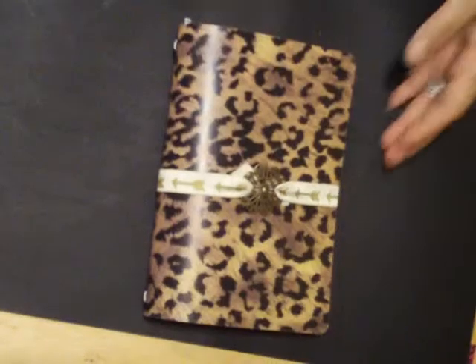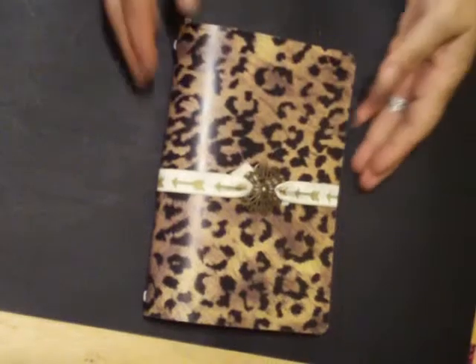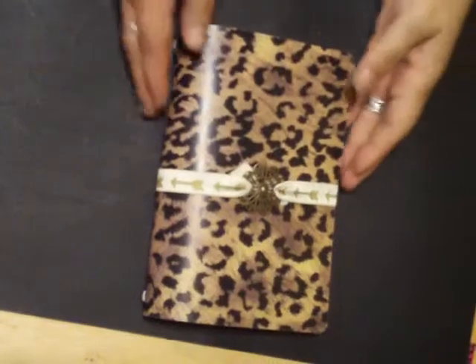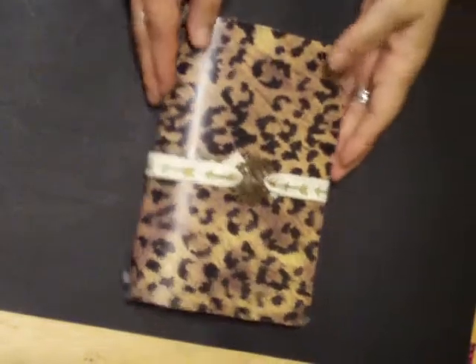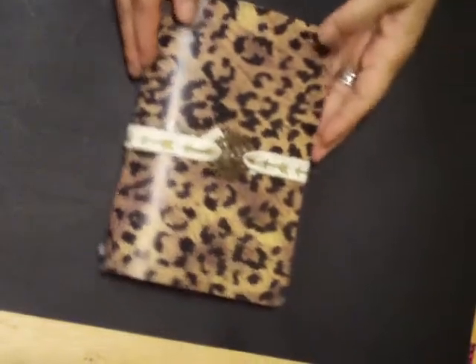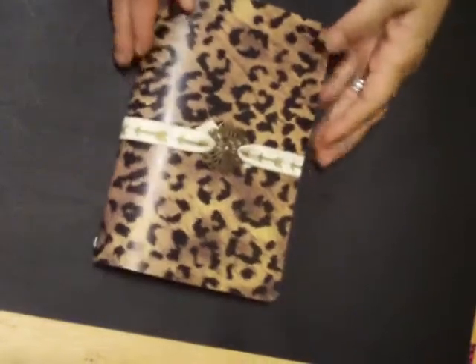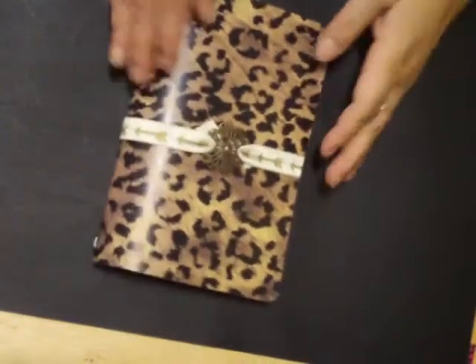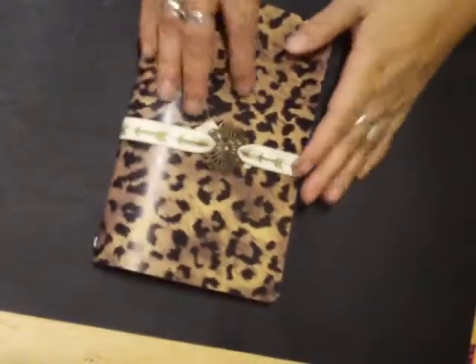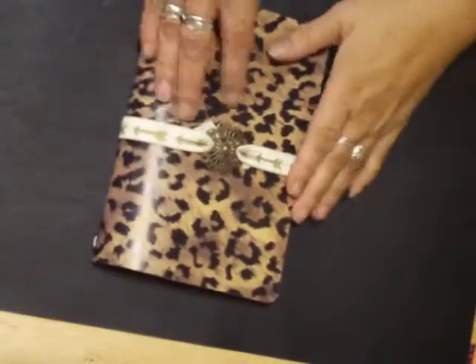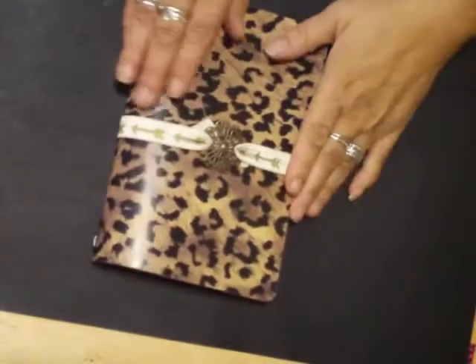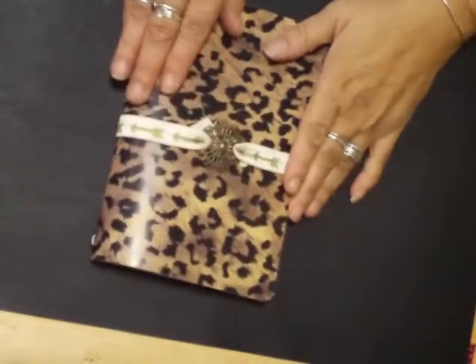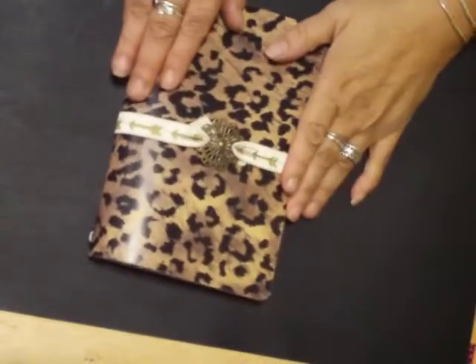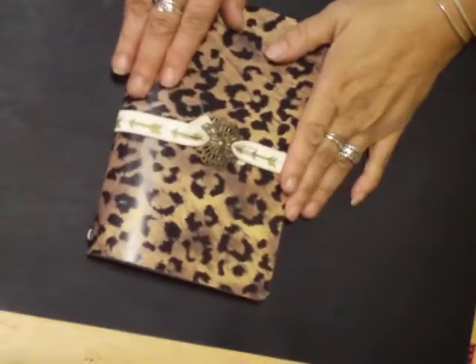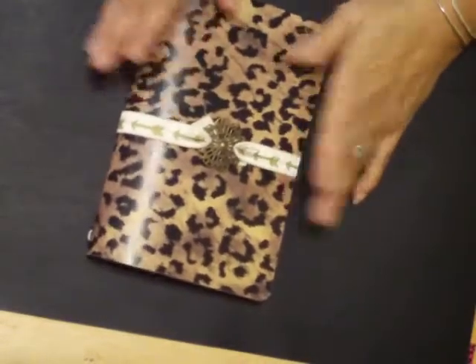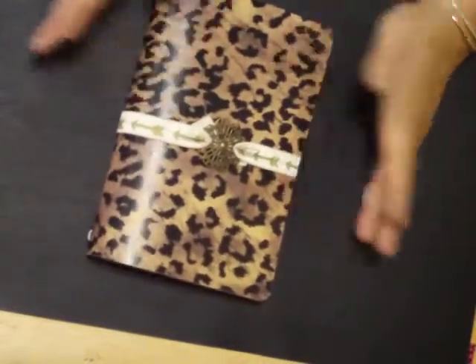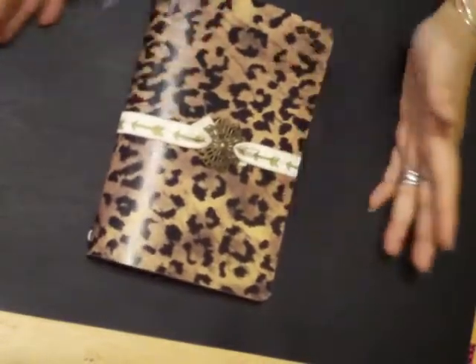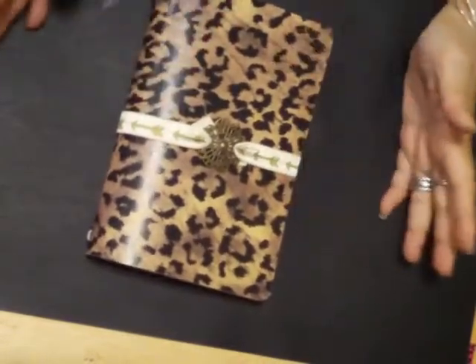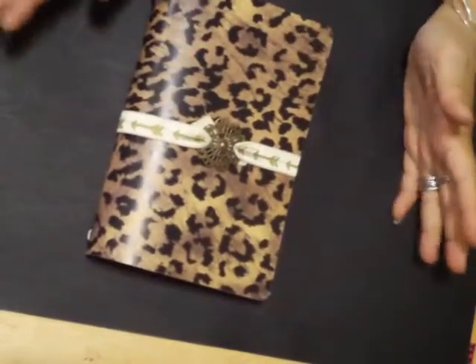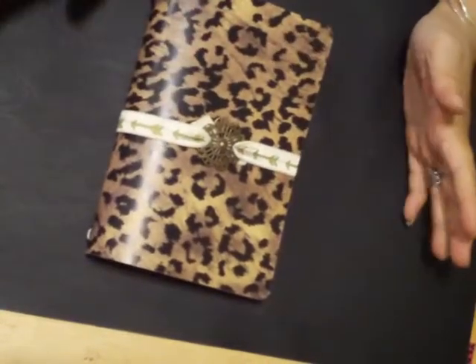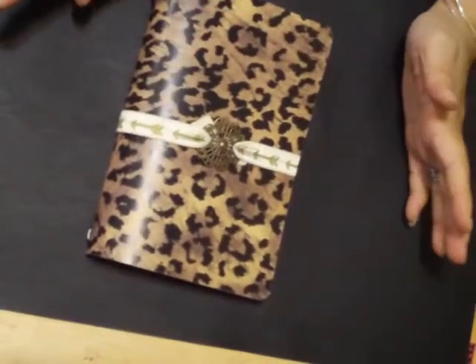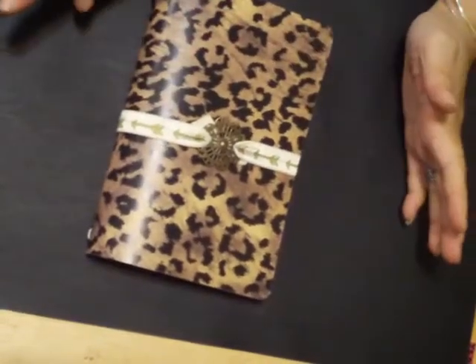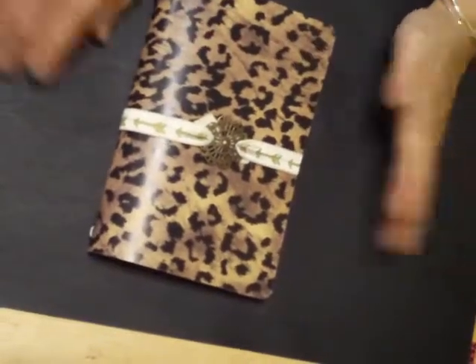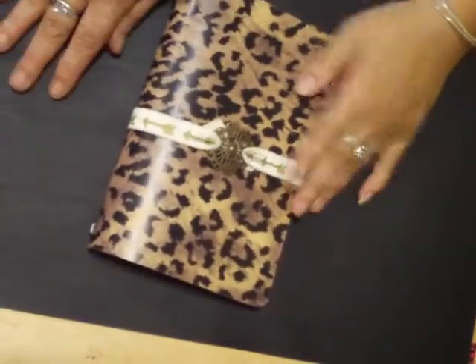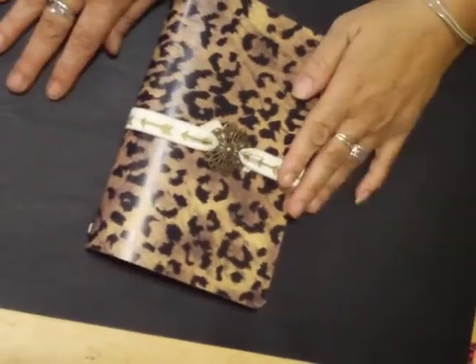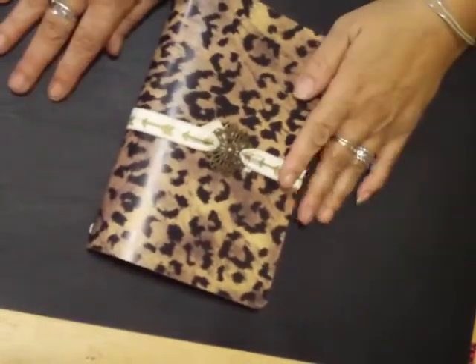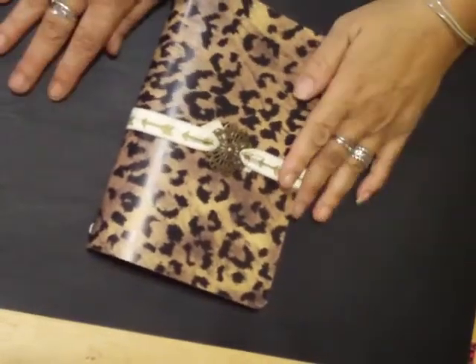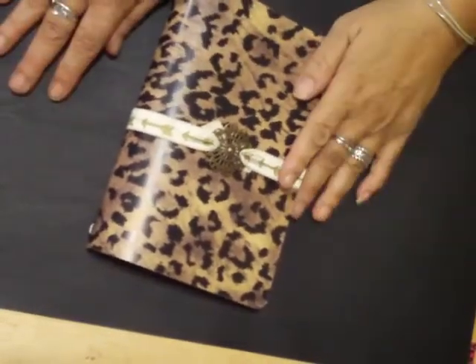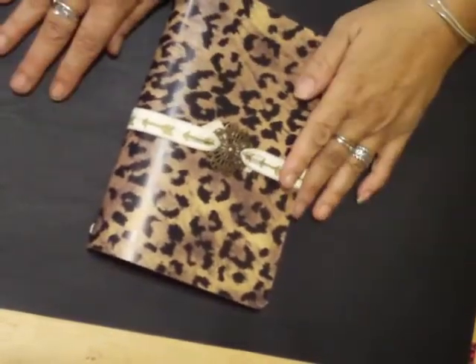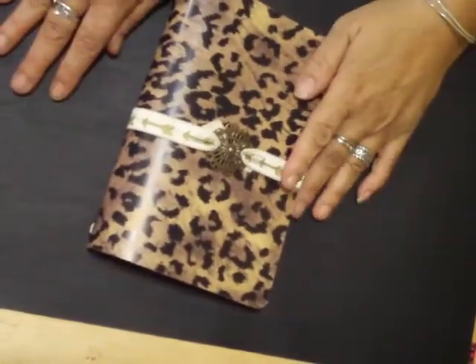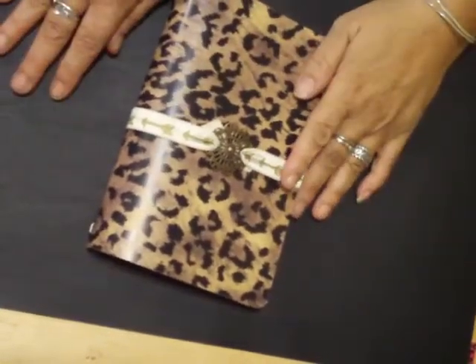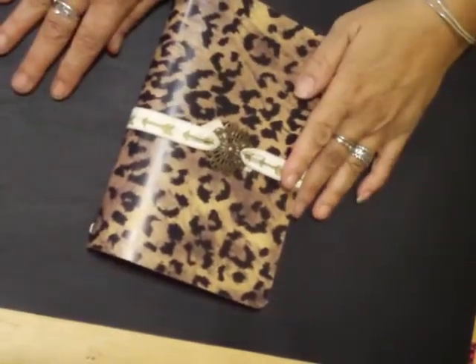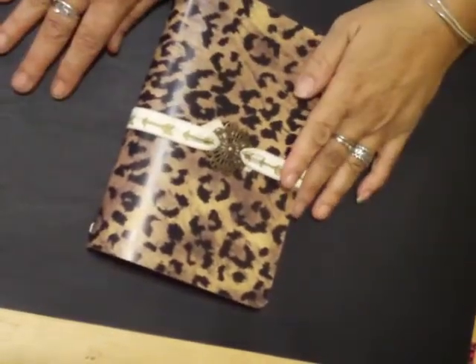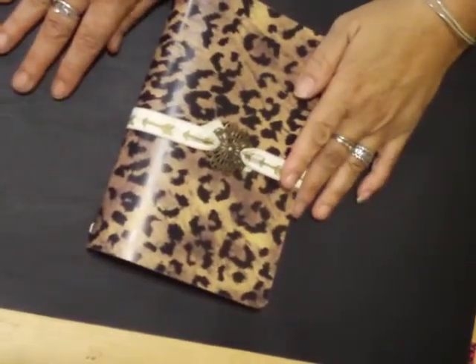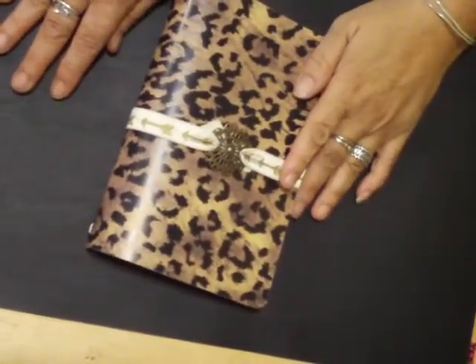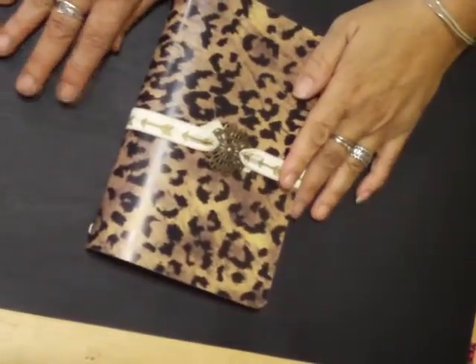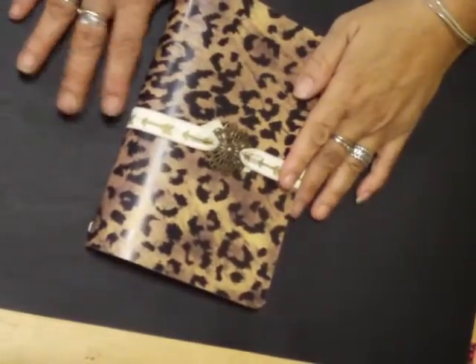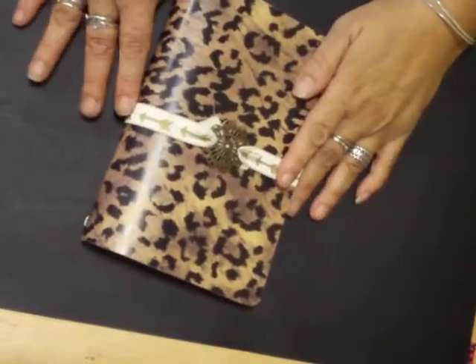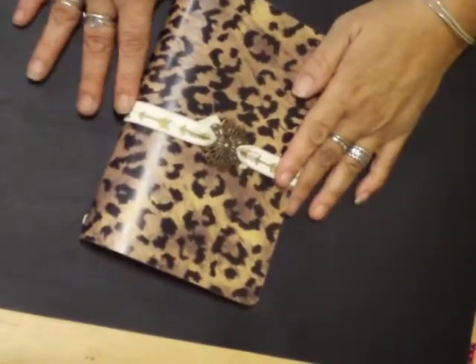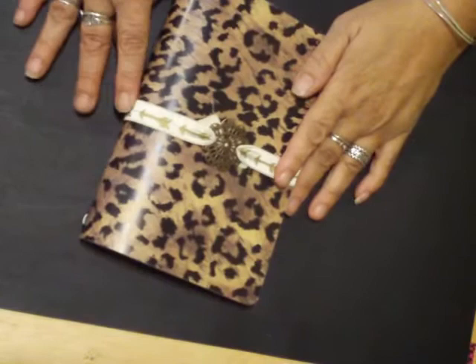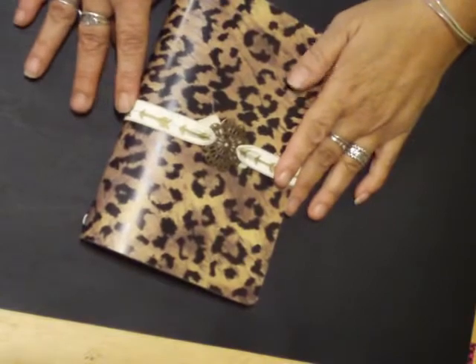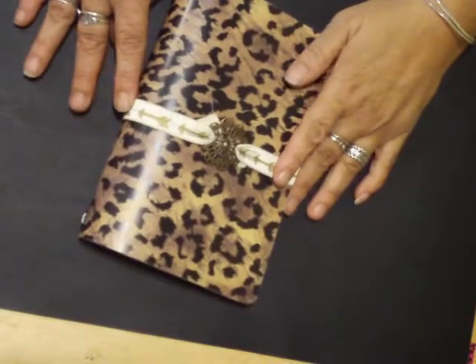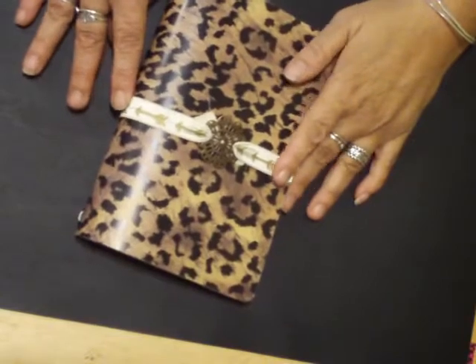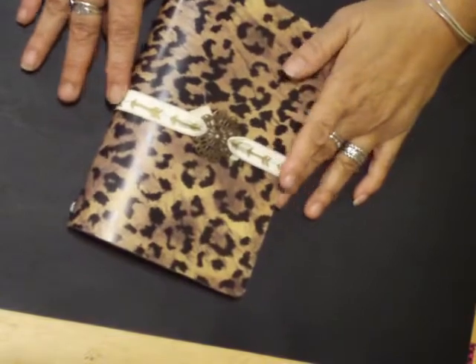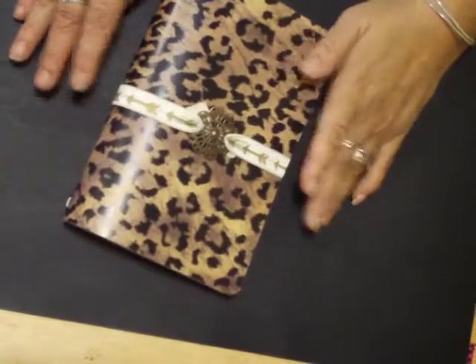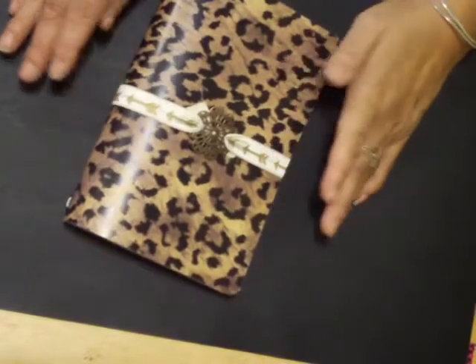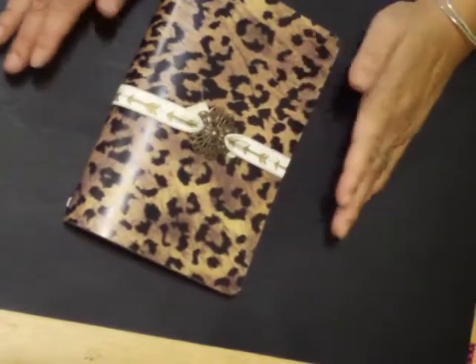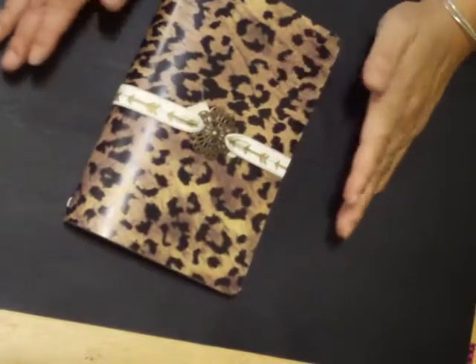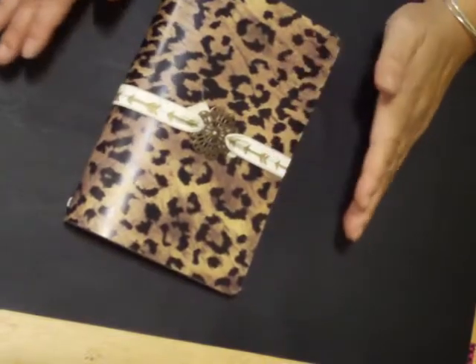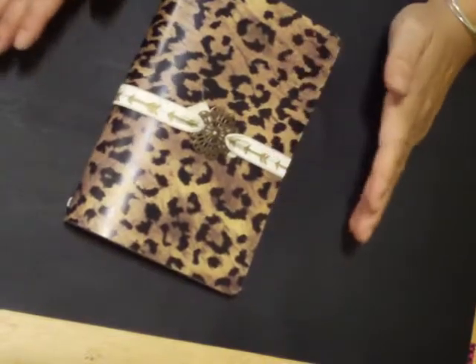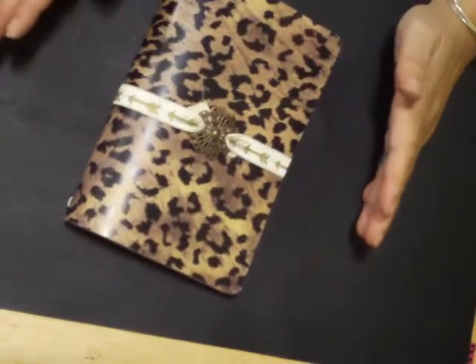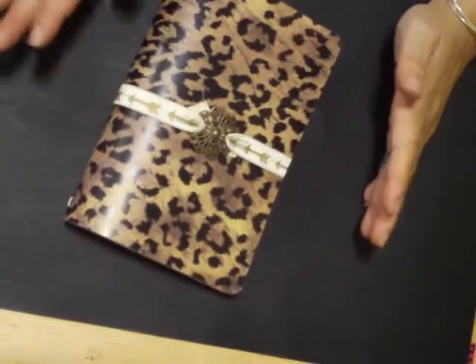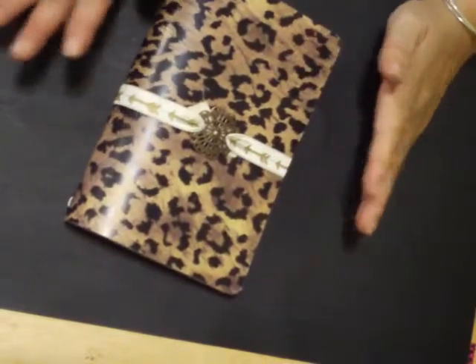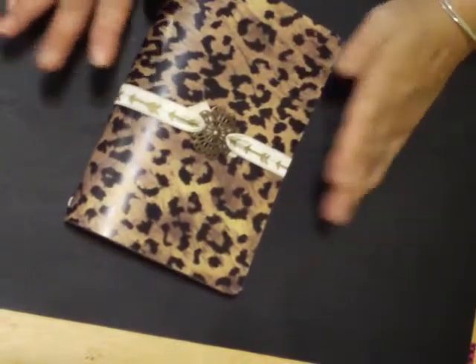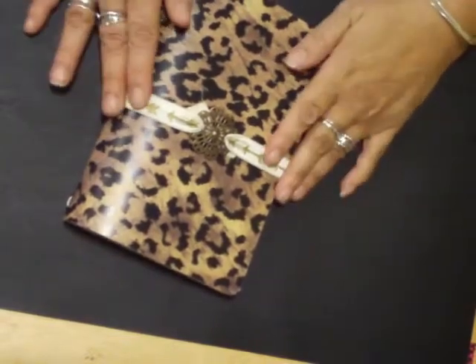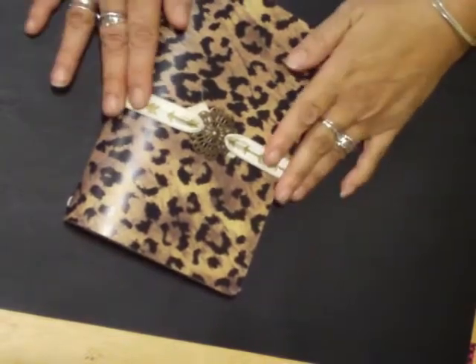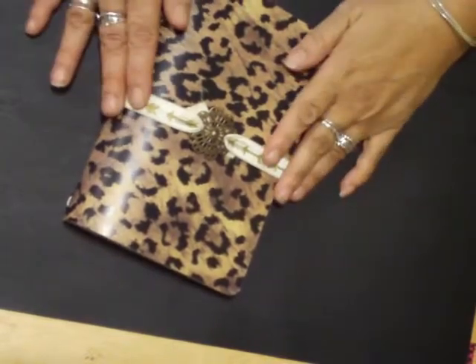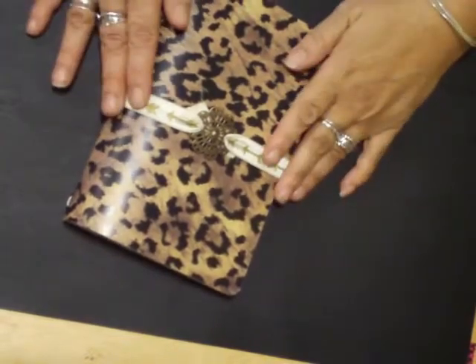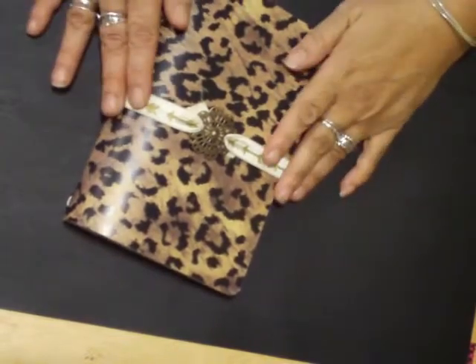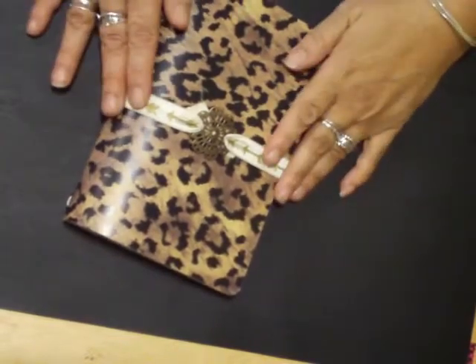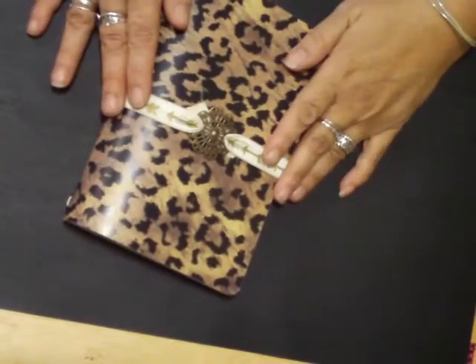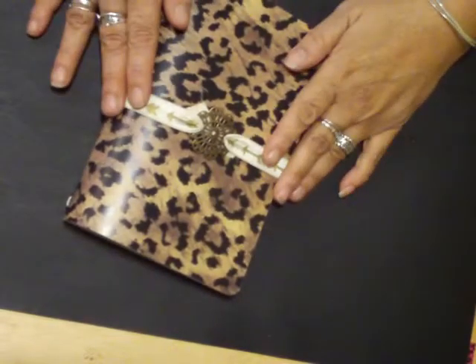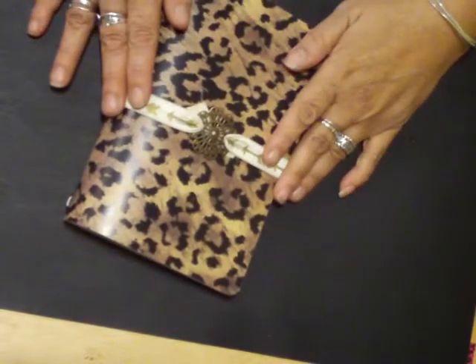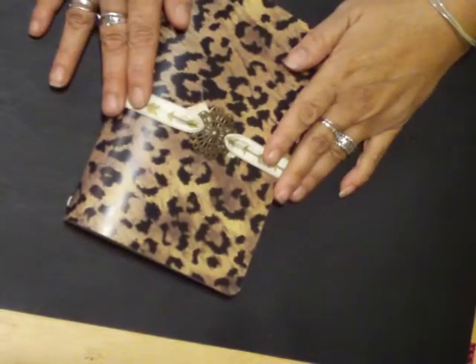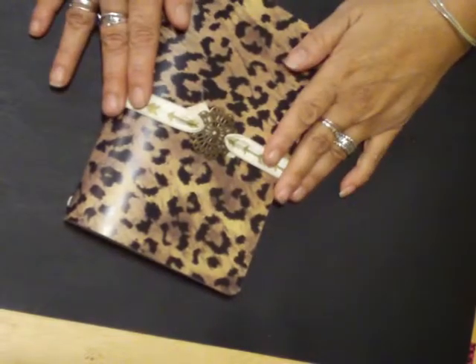Howdy friends, it's the RevBee TV and I'm coming here today with a share on a Fauxdori that I've made.